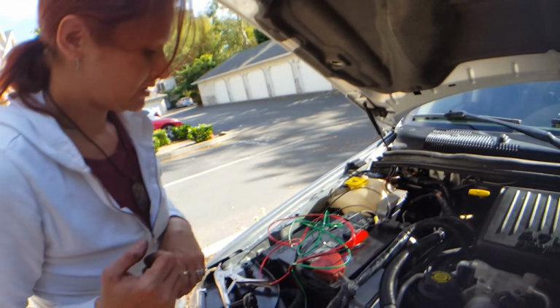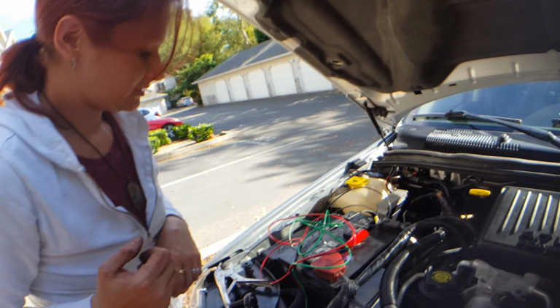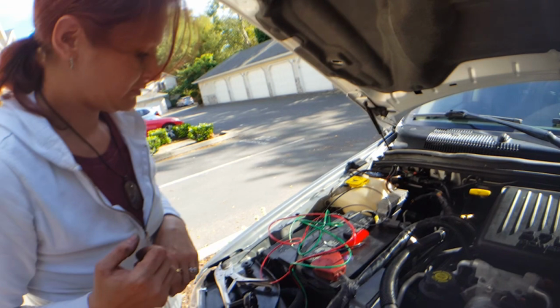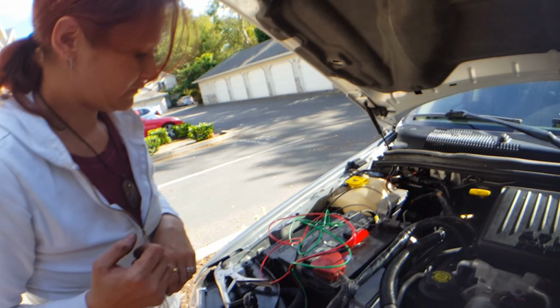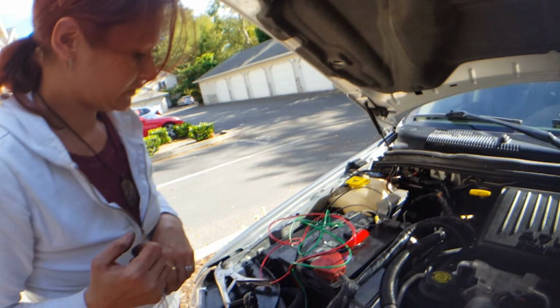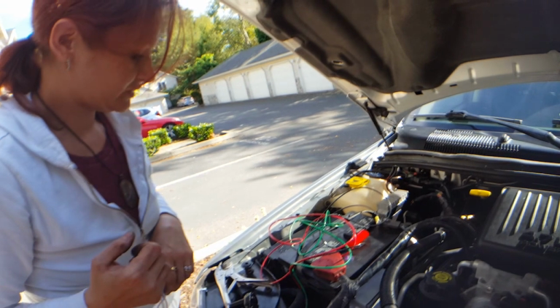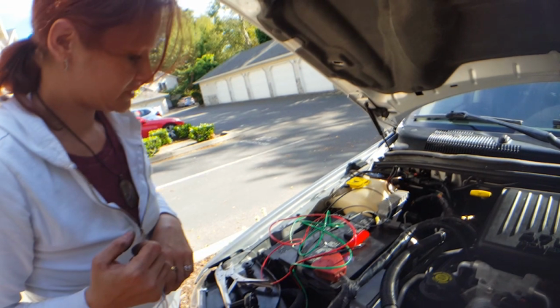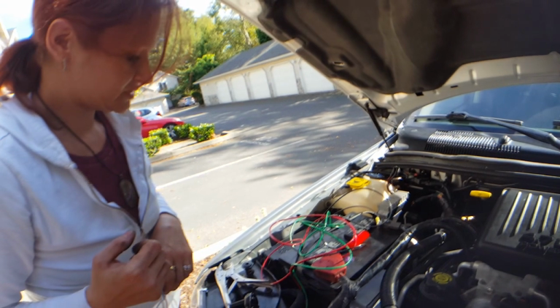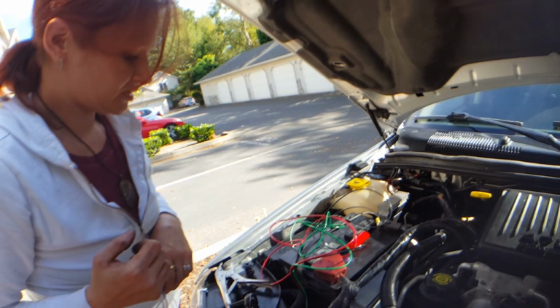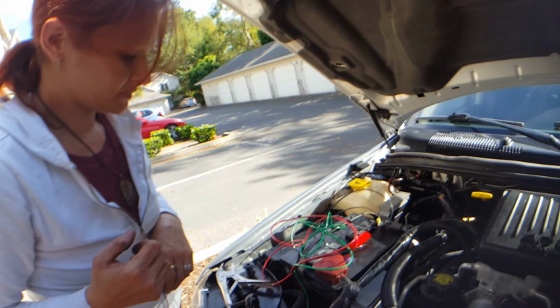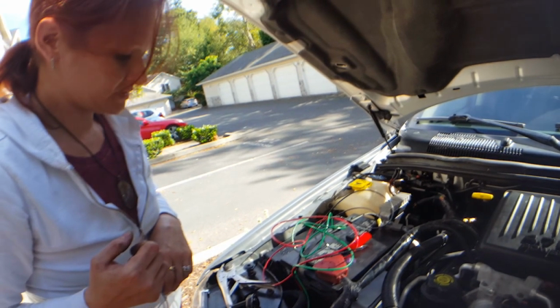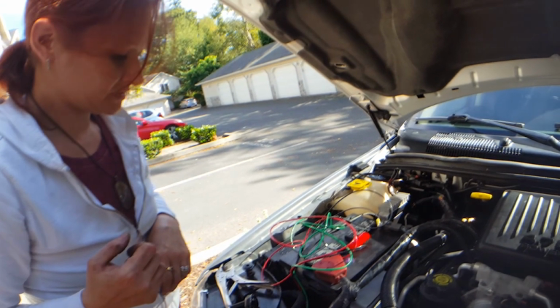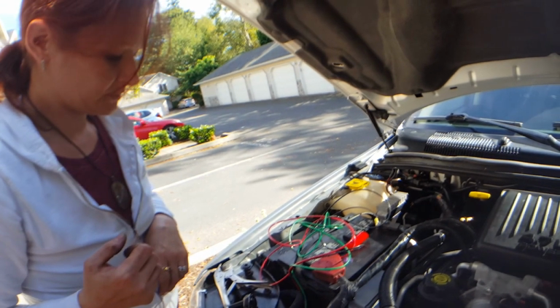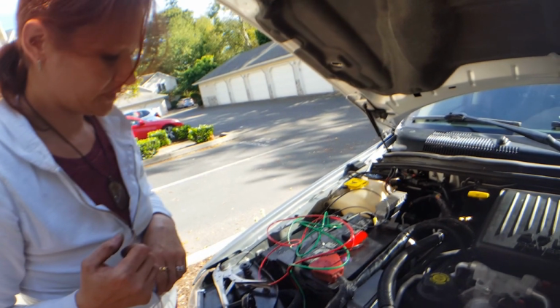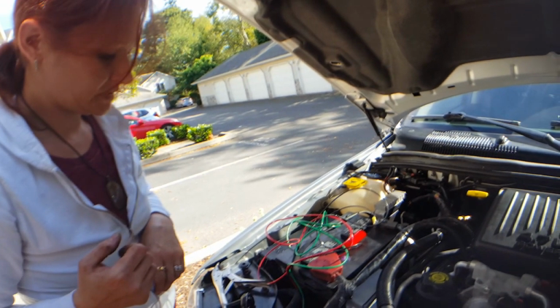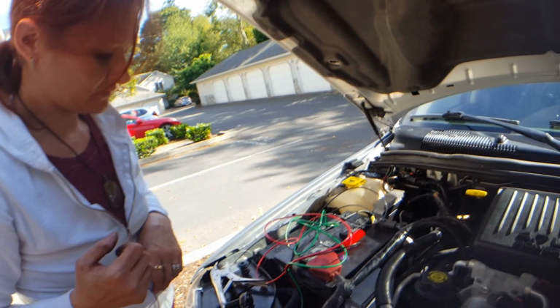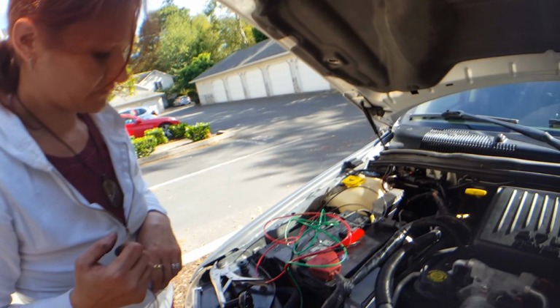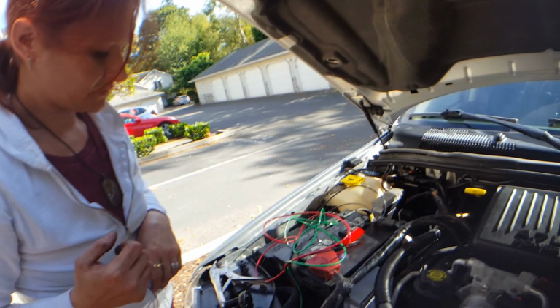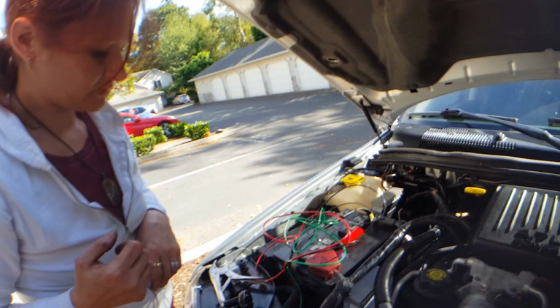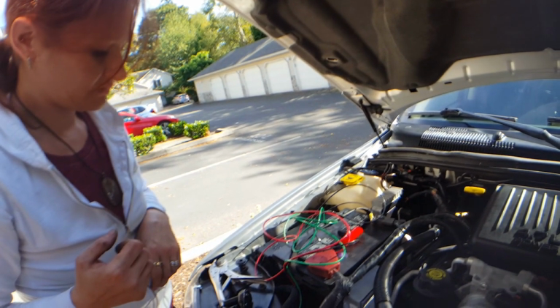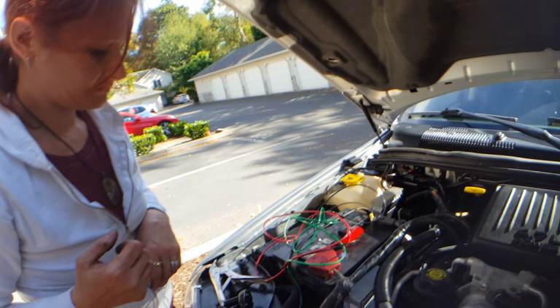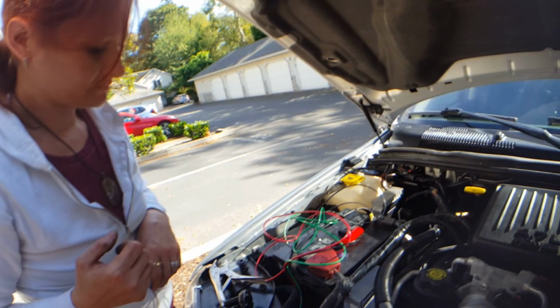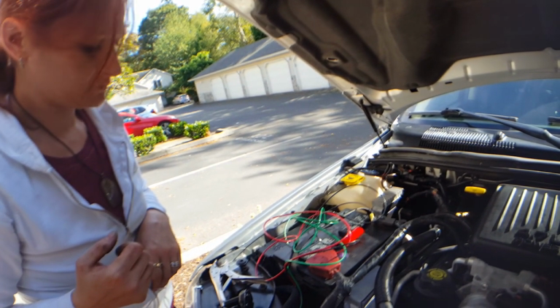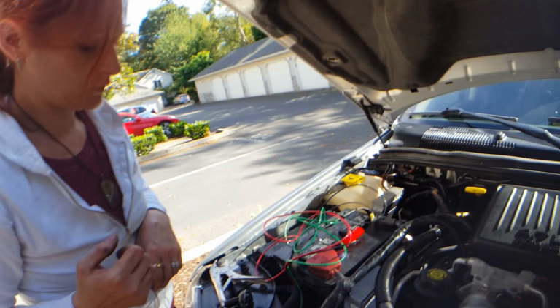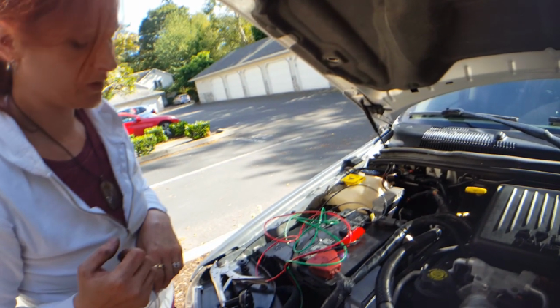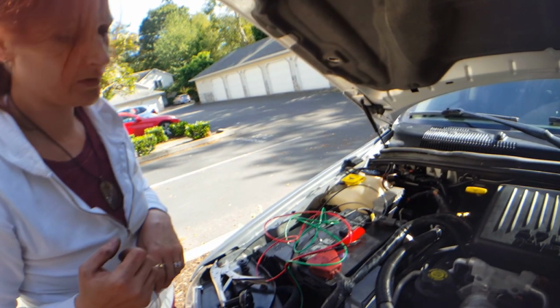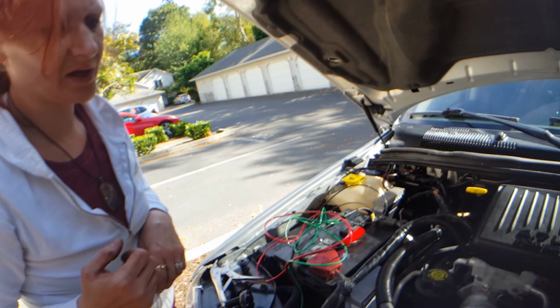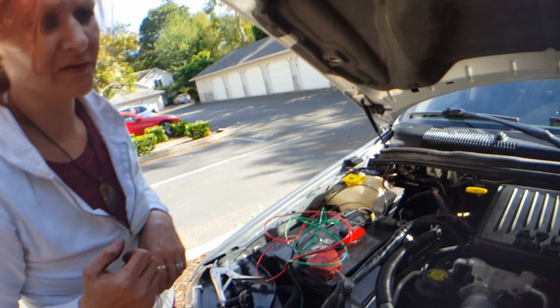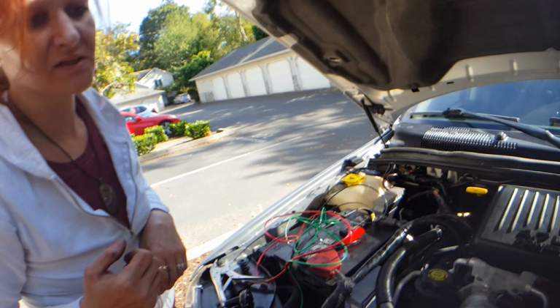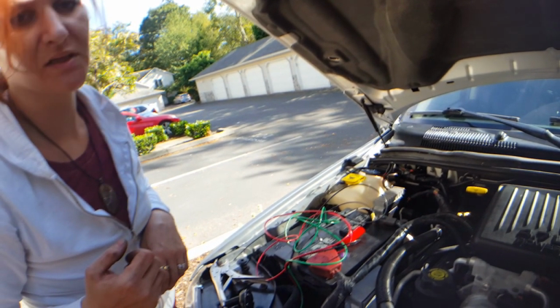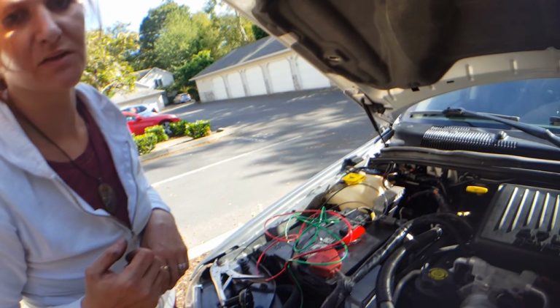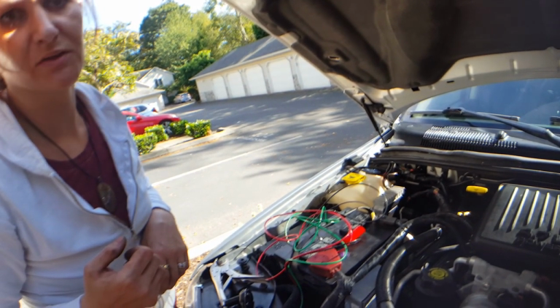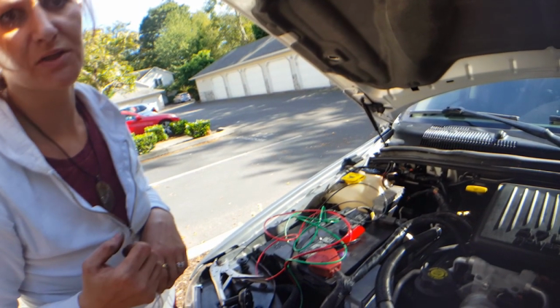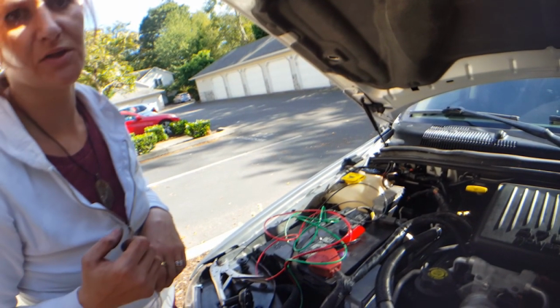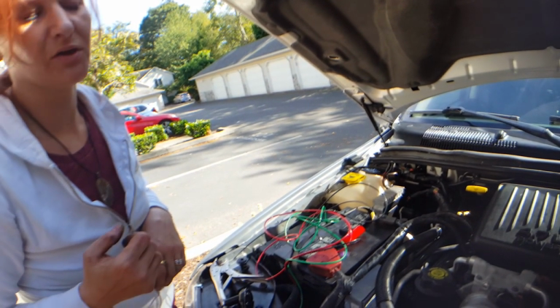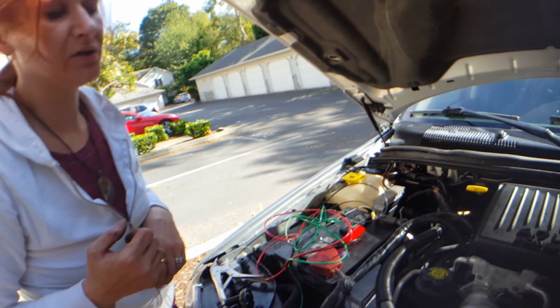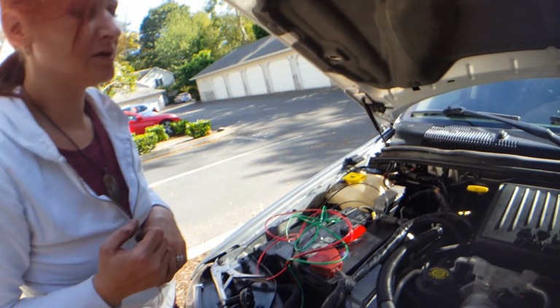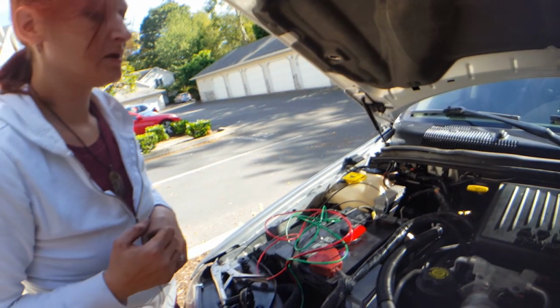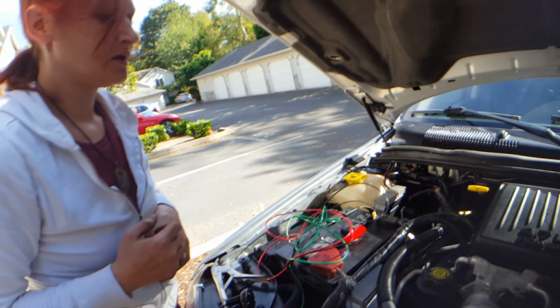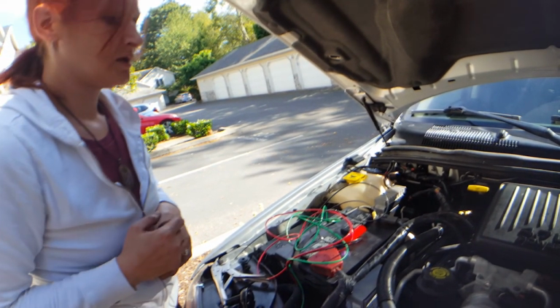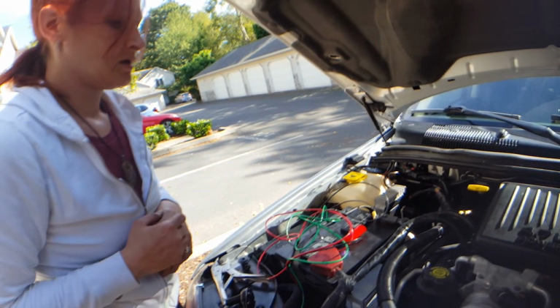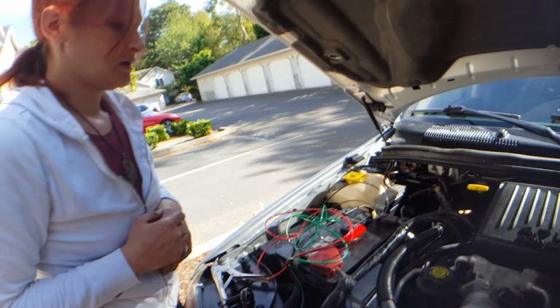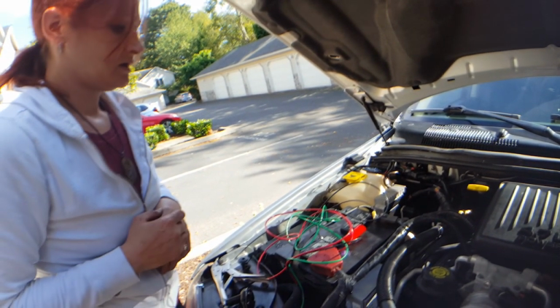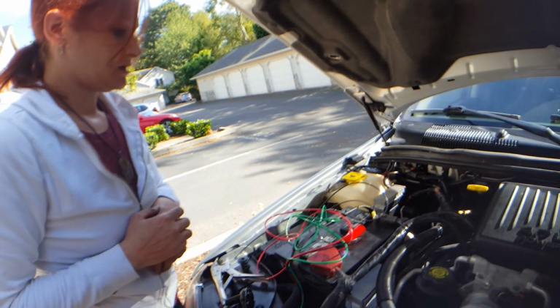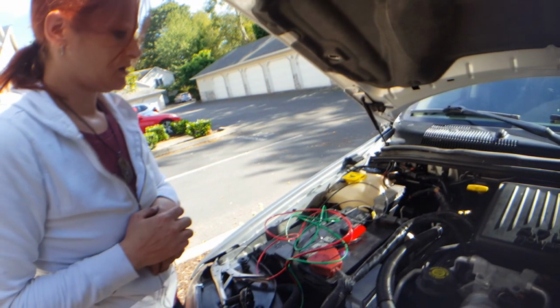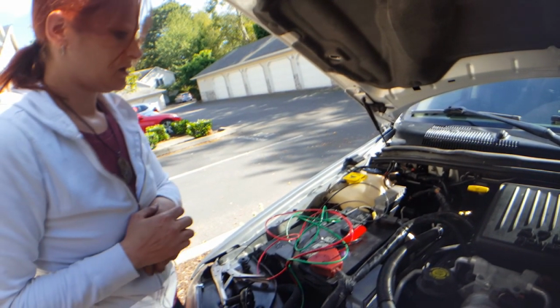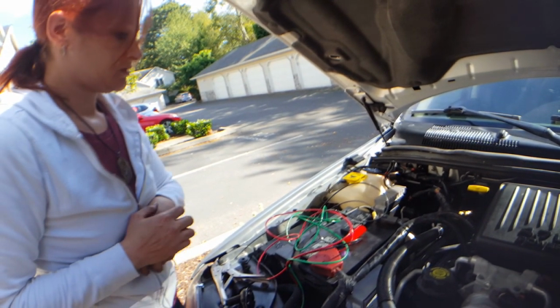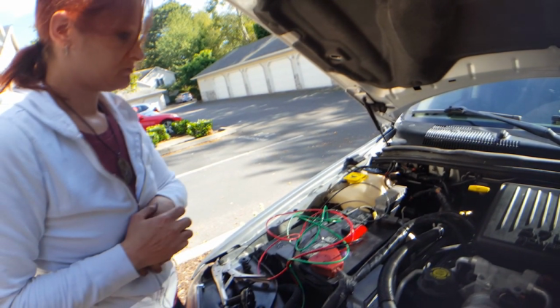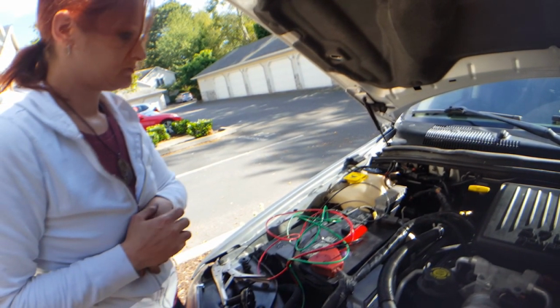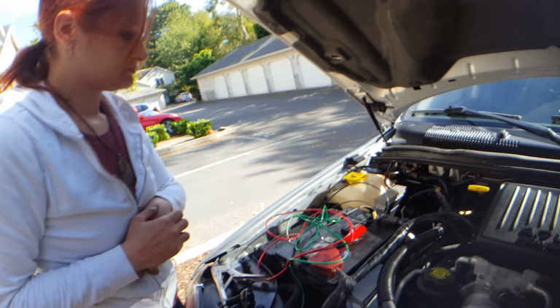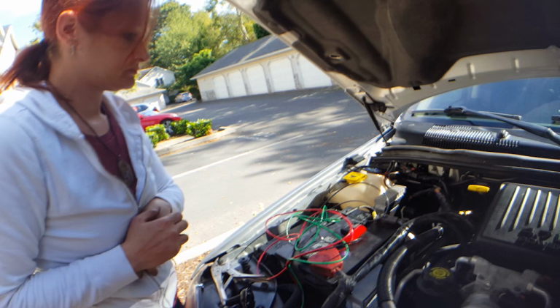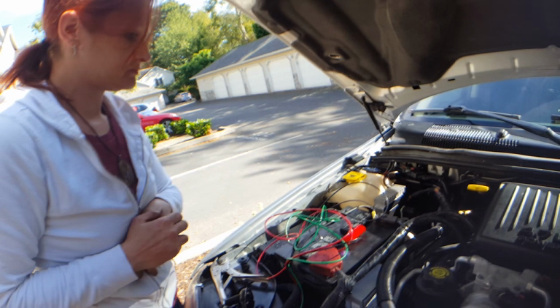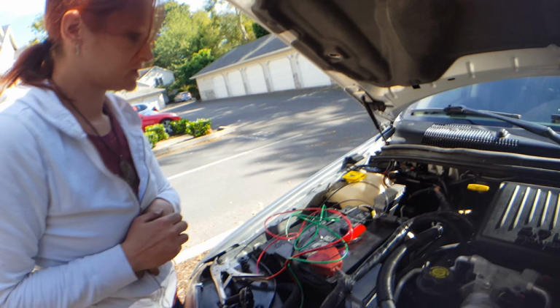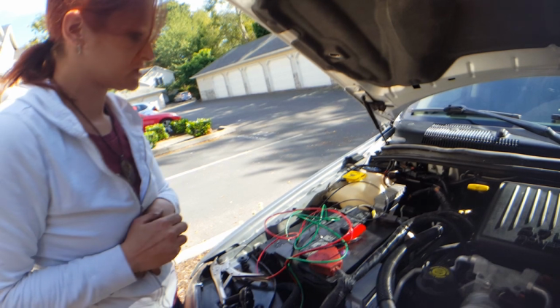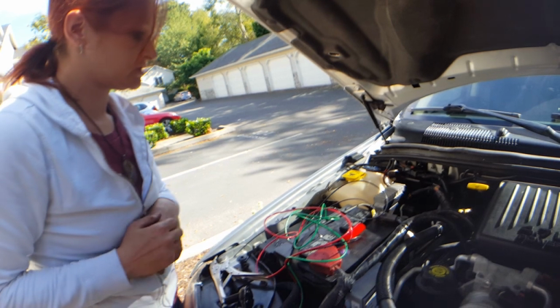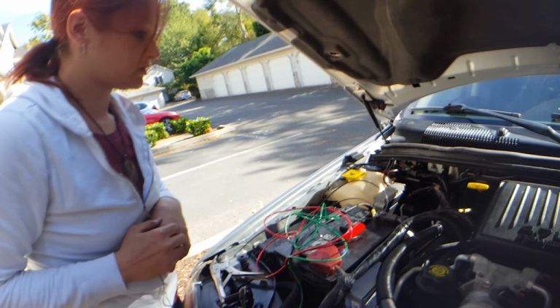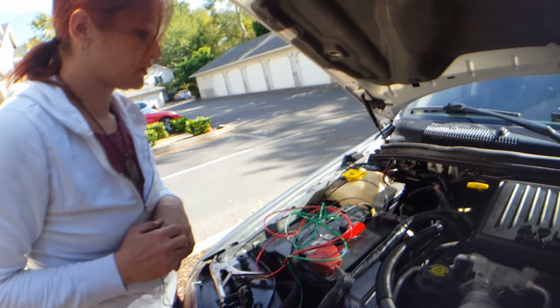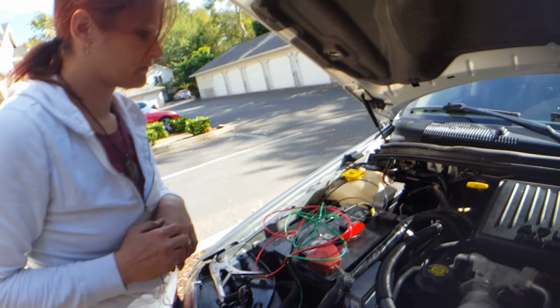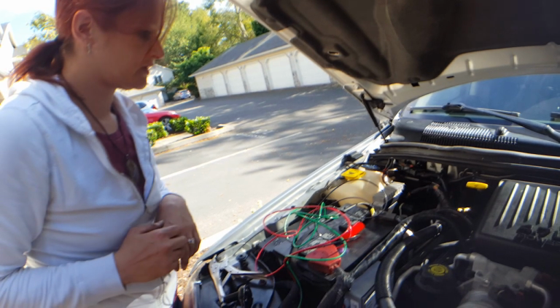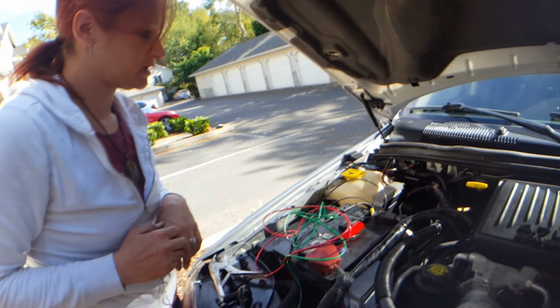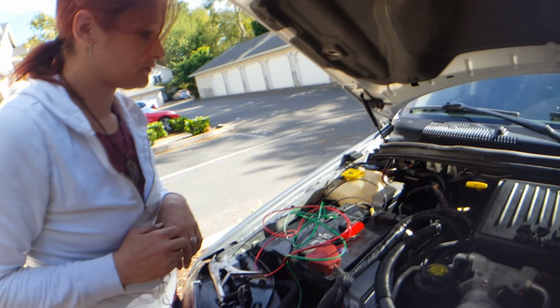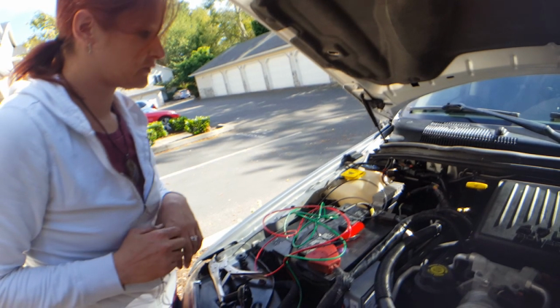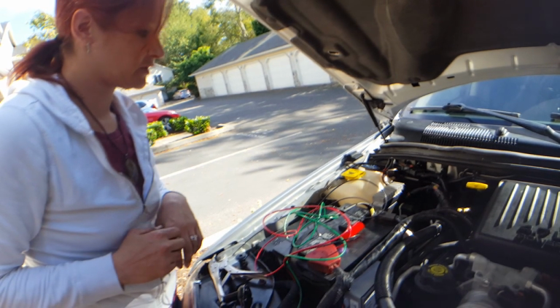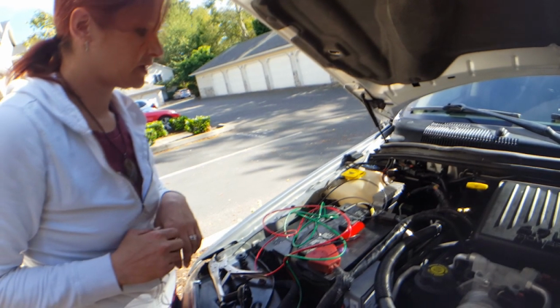Hopefully this helped a little bit if you're wondering how these things are installed. Just a little quick video for you.